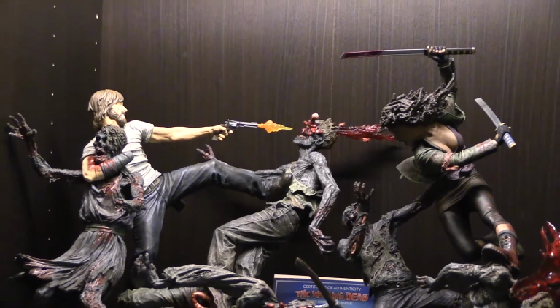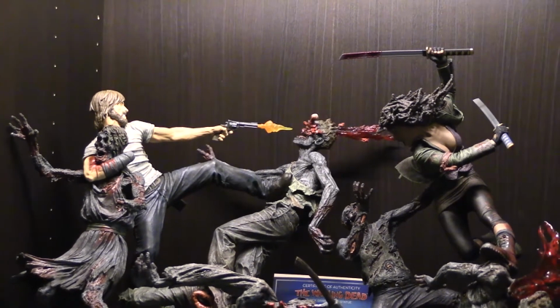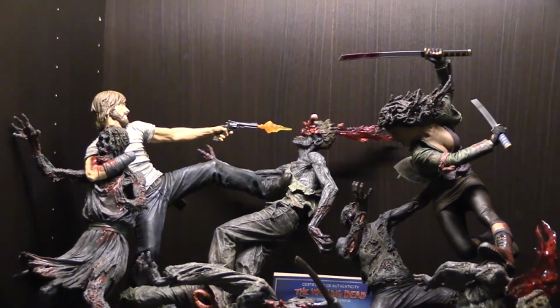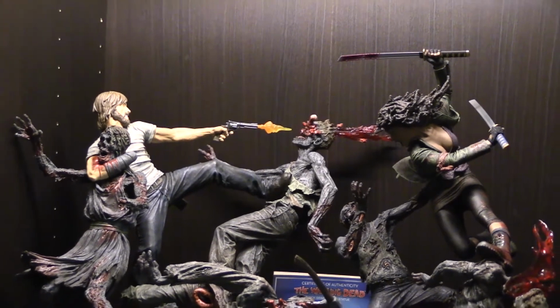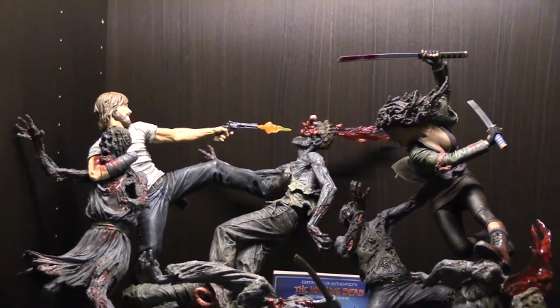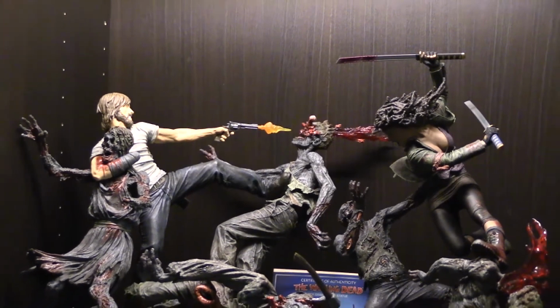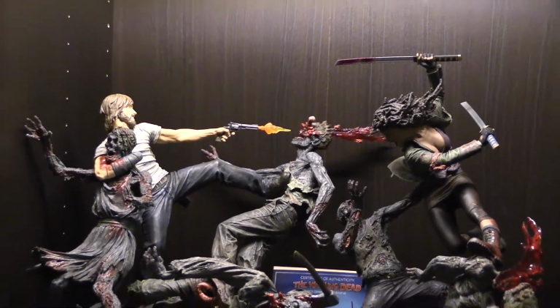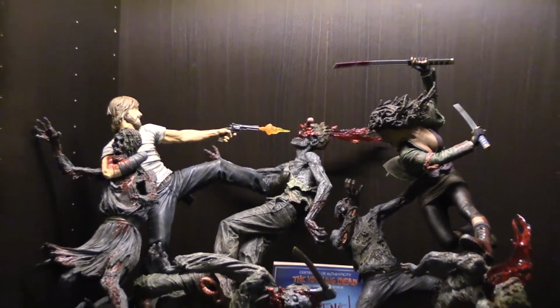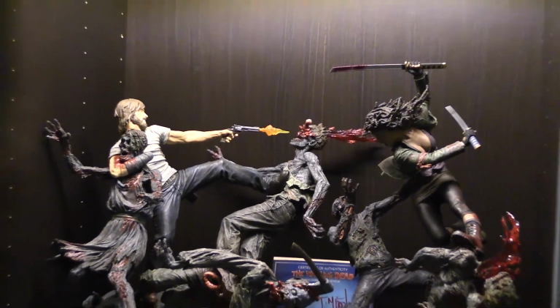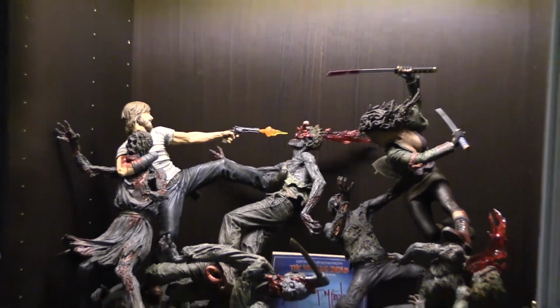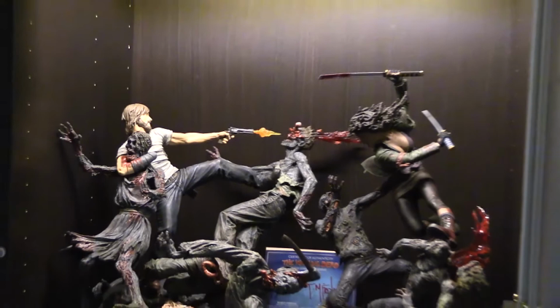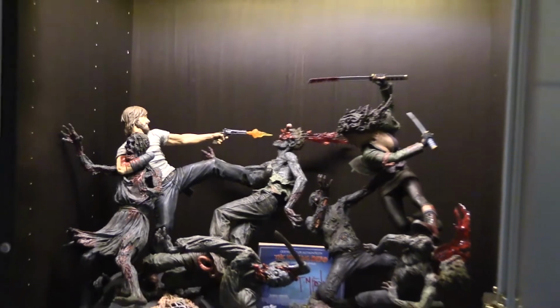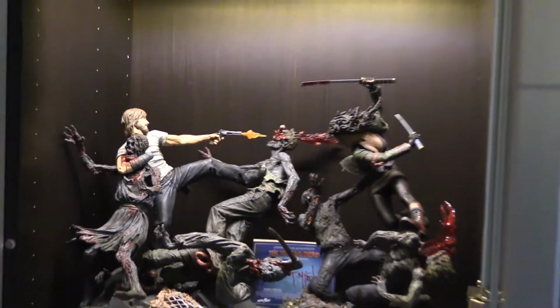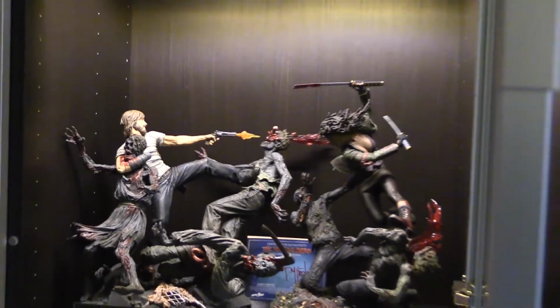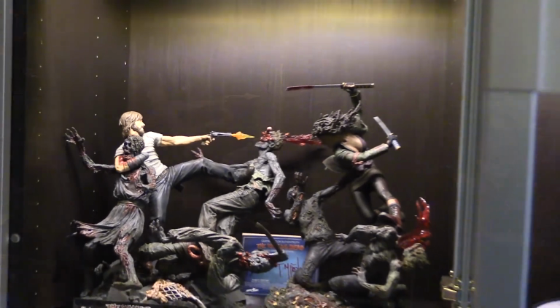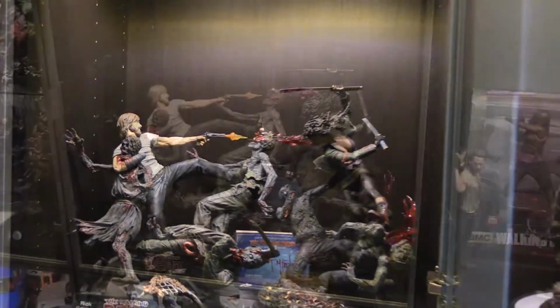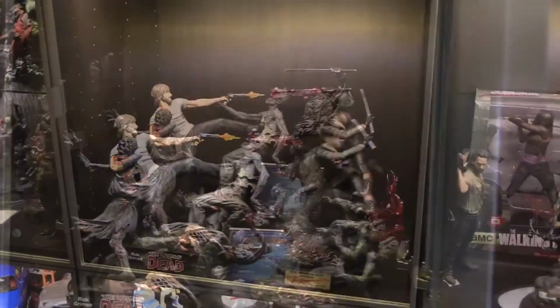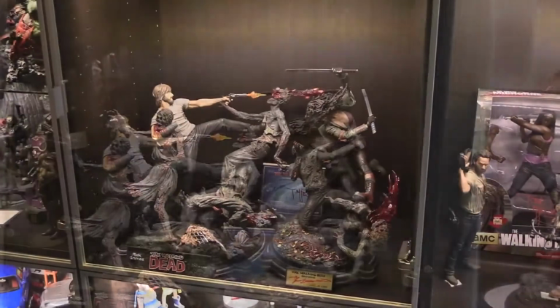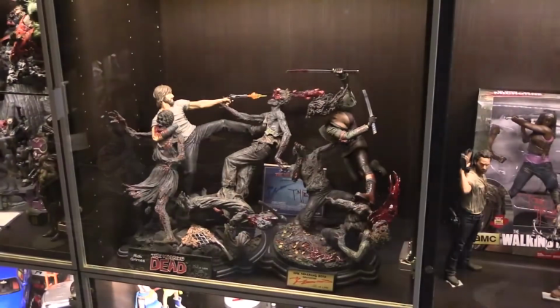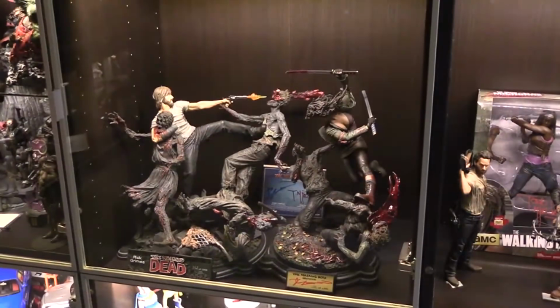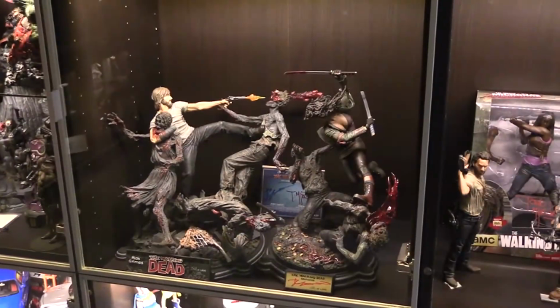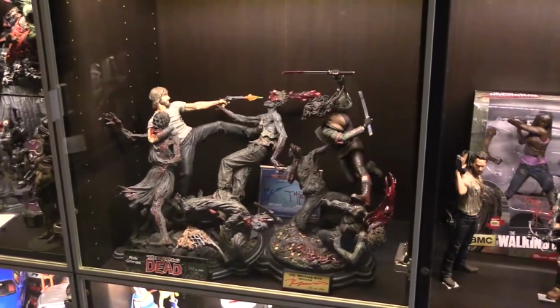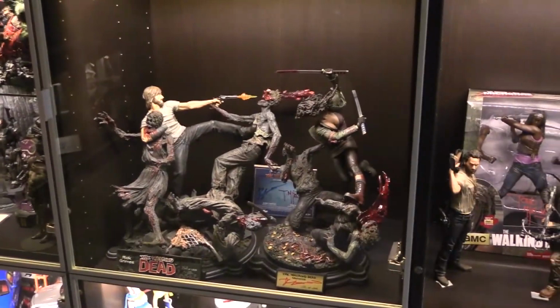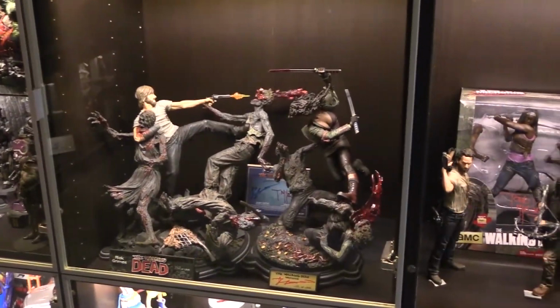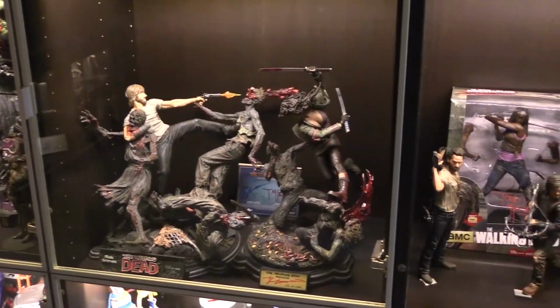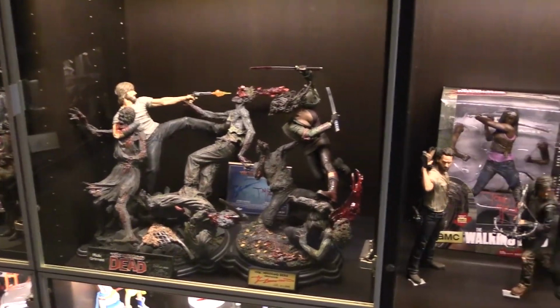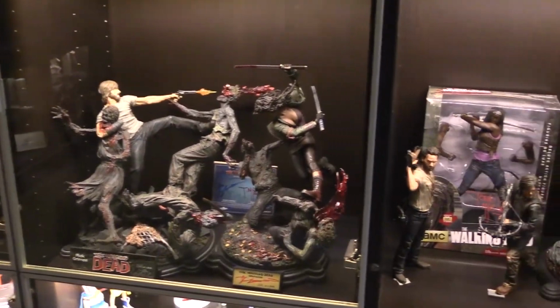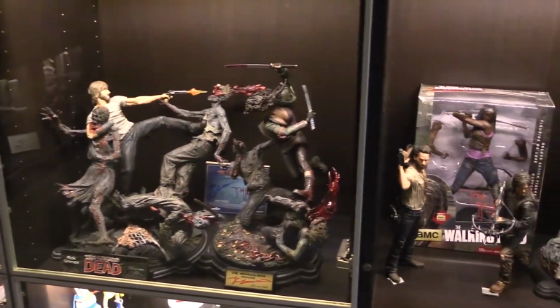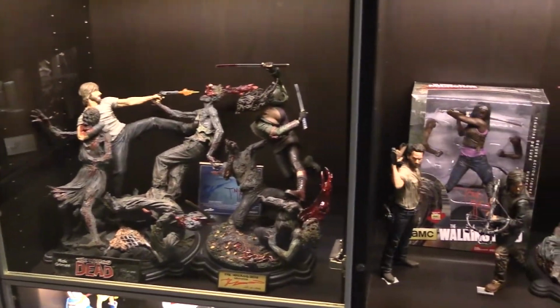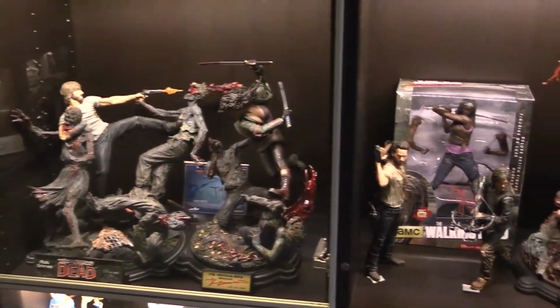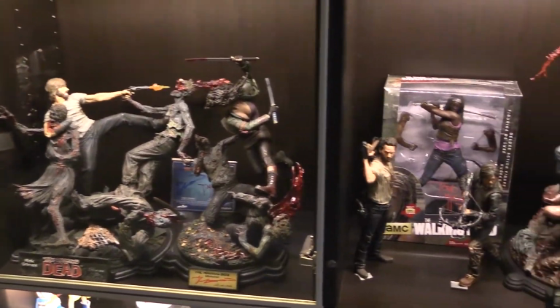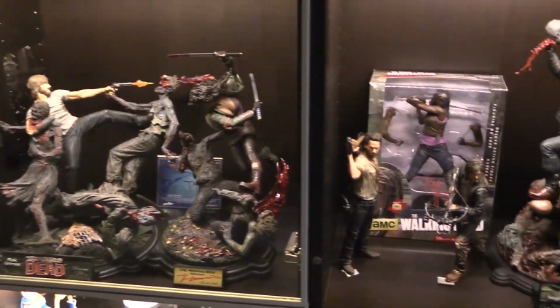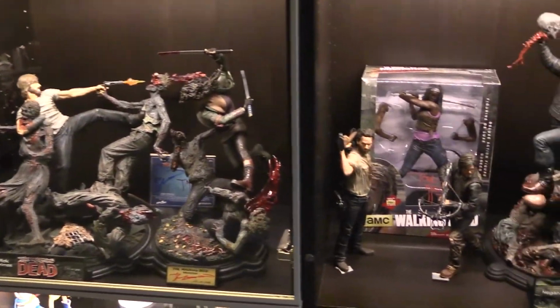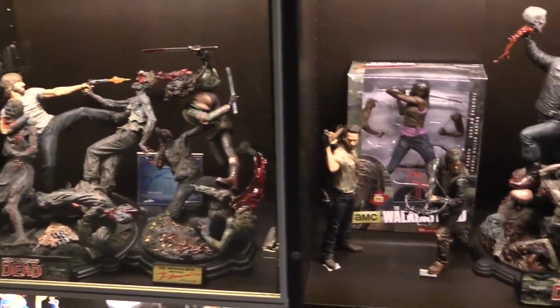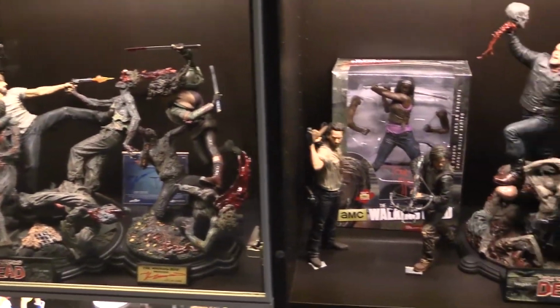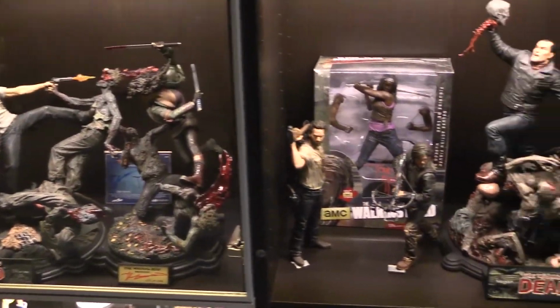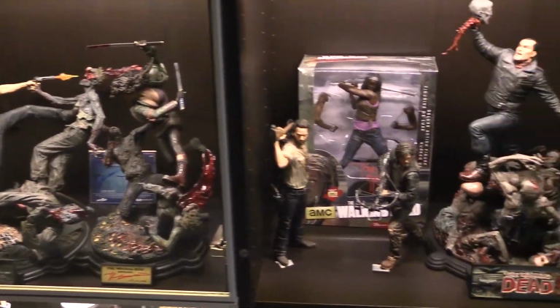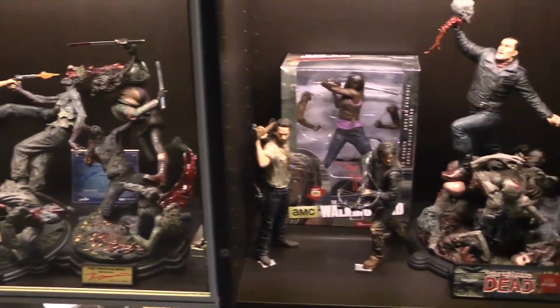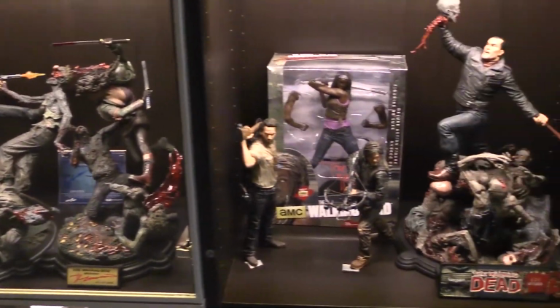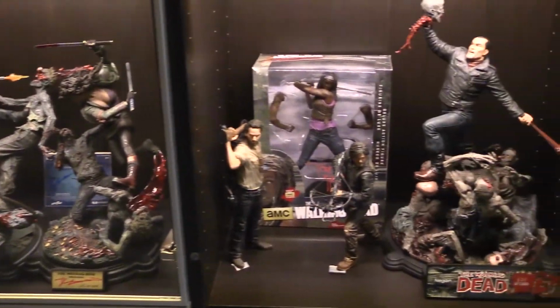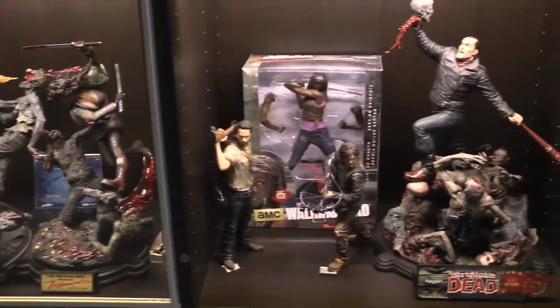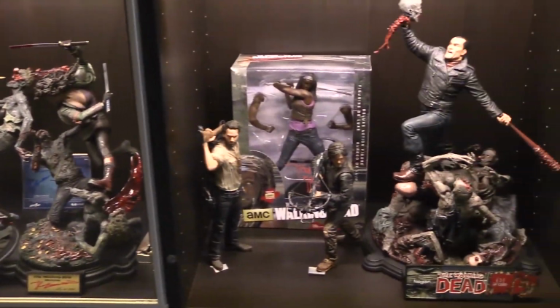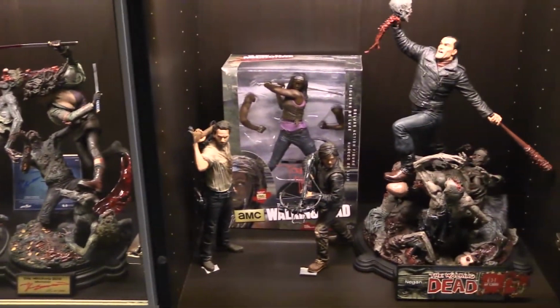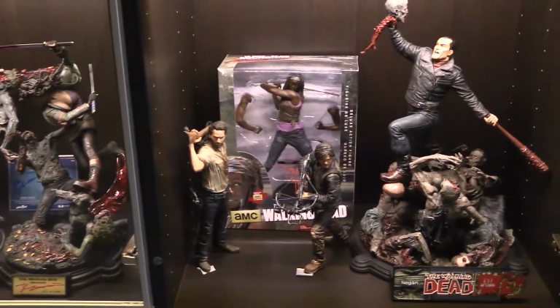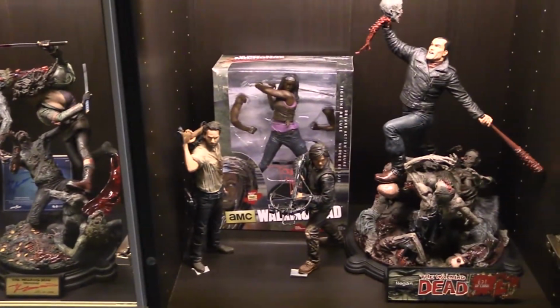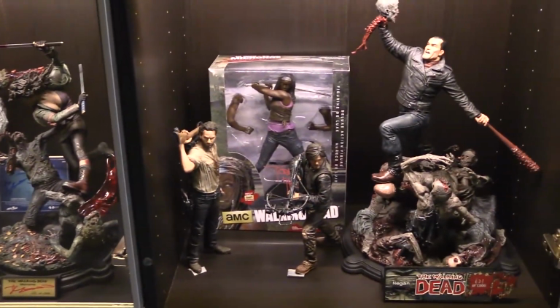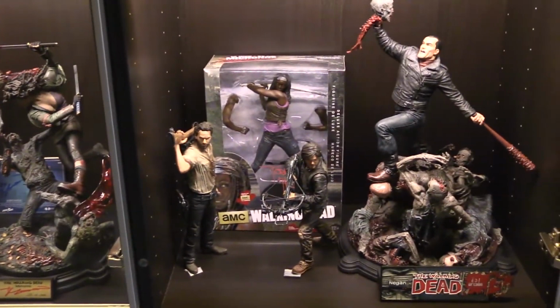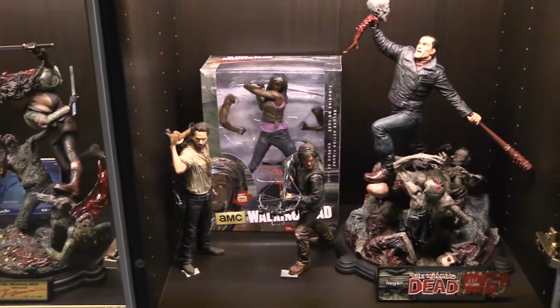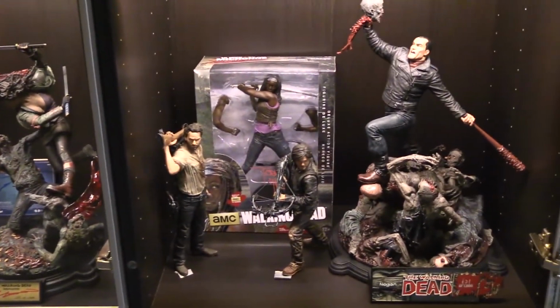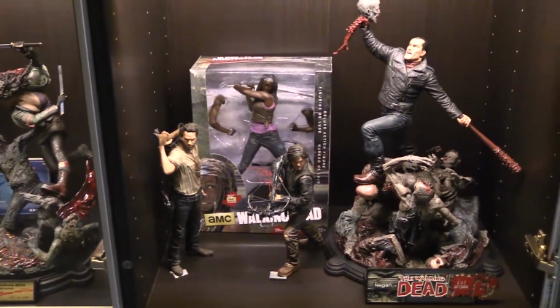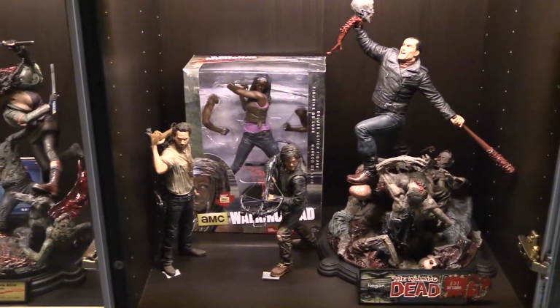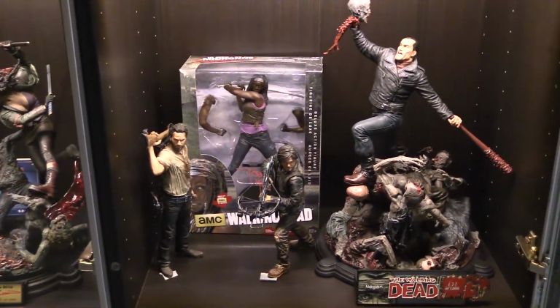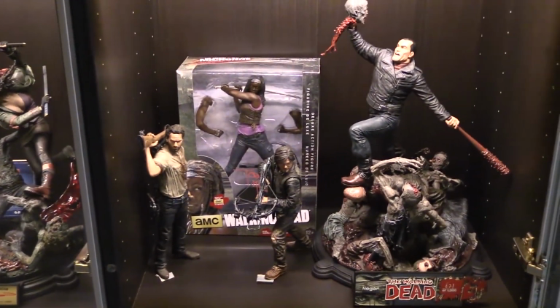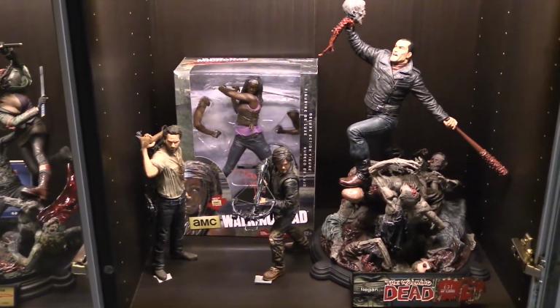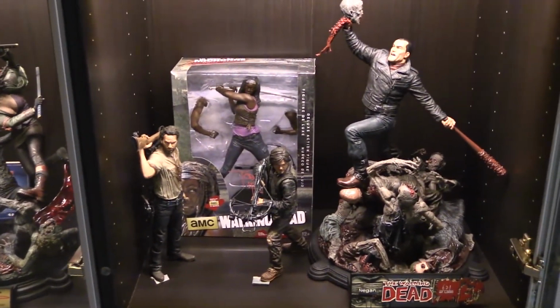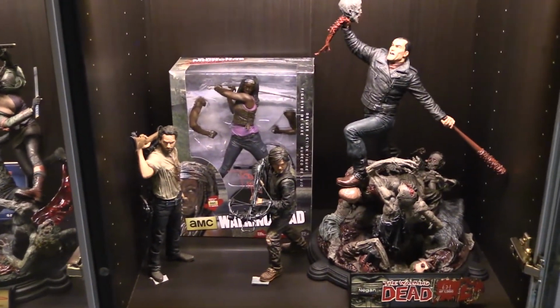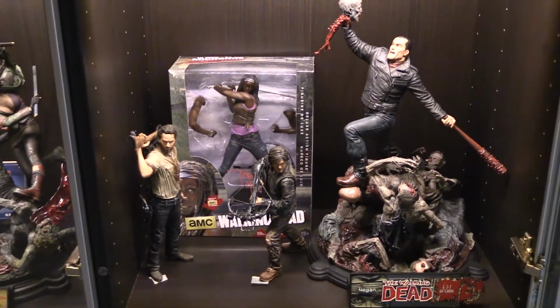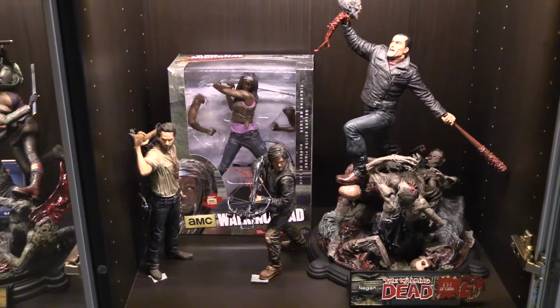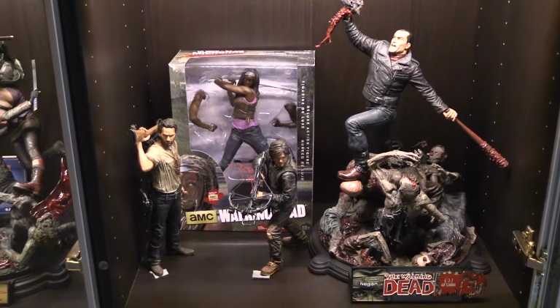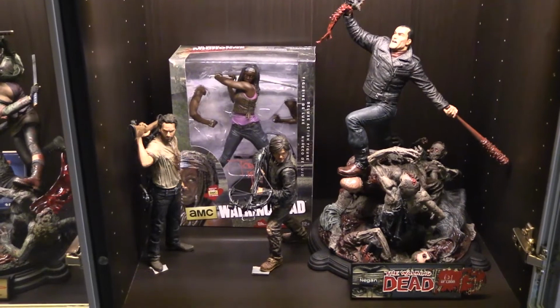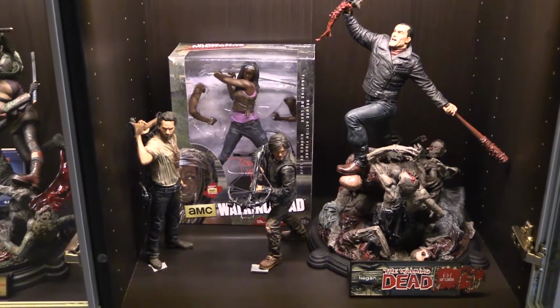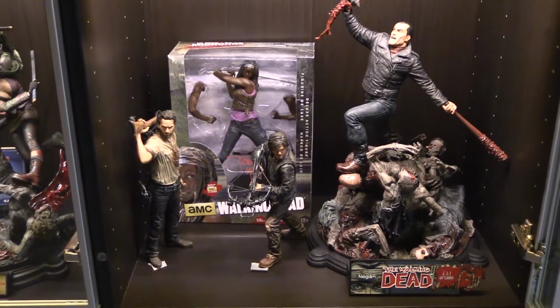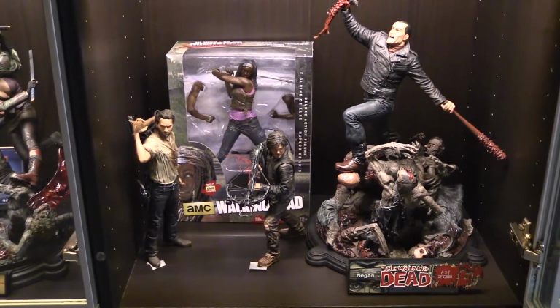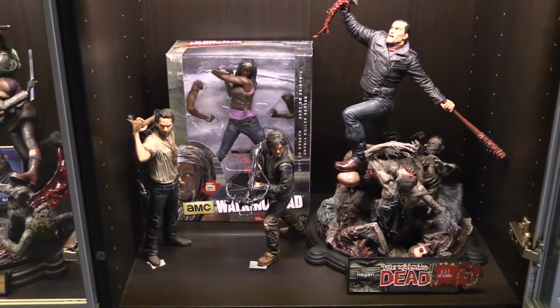As you can see, they look great as far as size next to each other. And here's Negan displayed with some of the Walking Dead 10-inch figures.